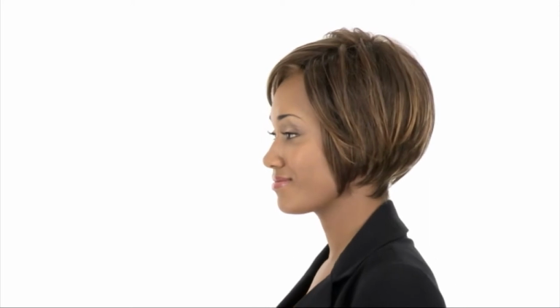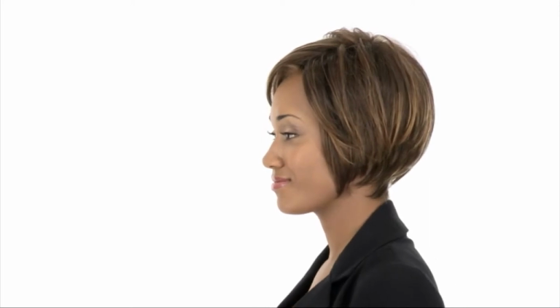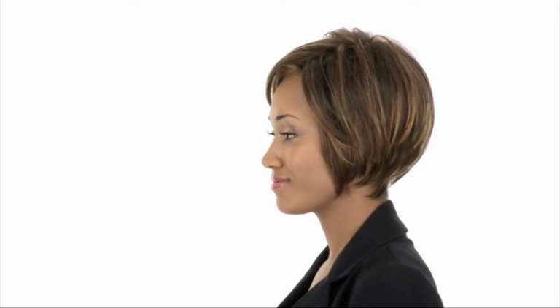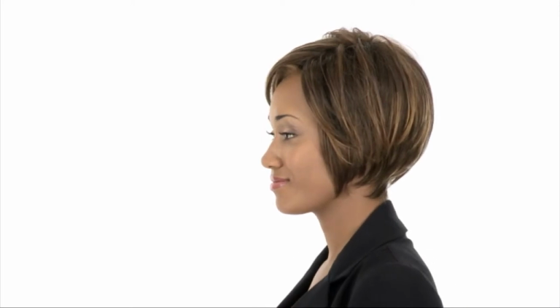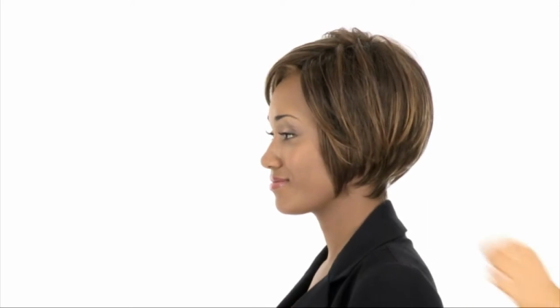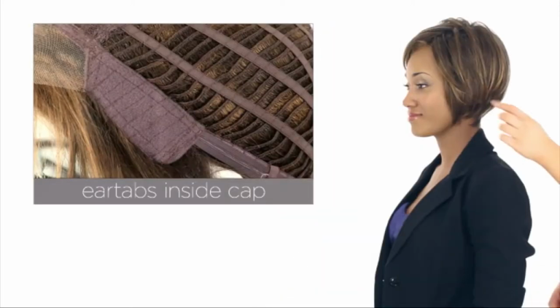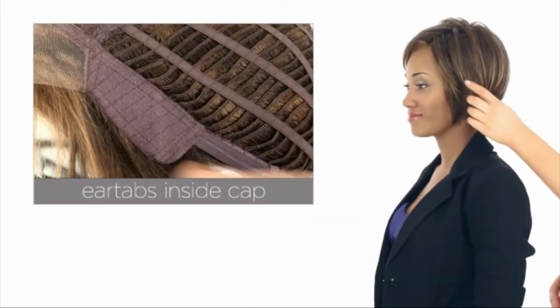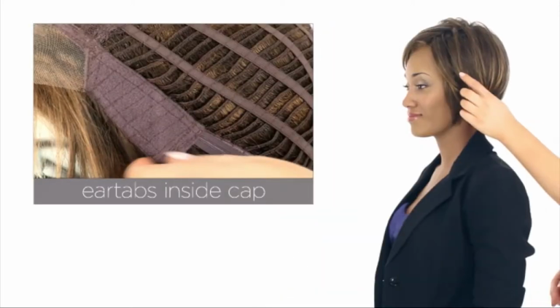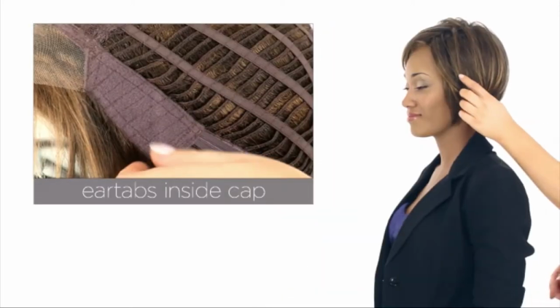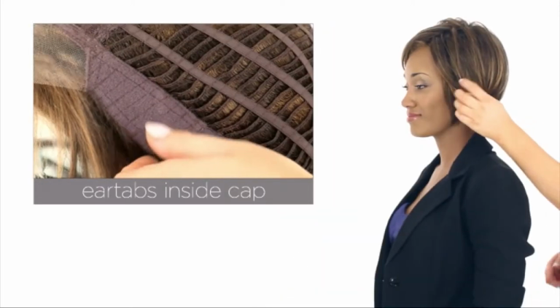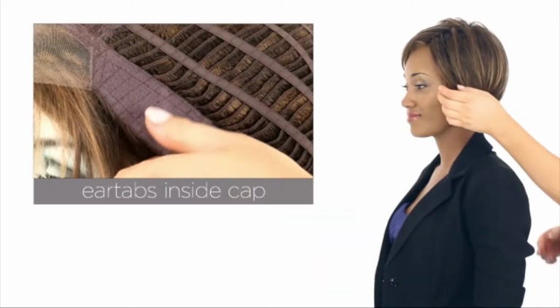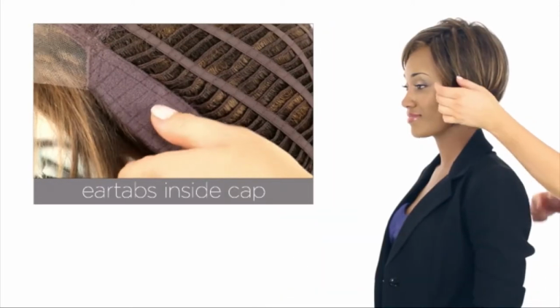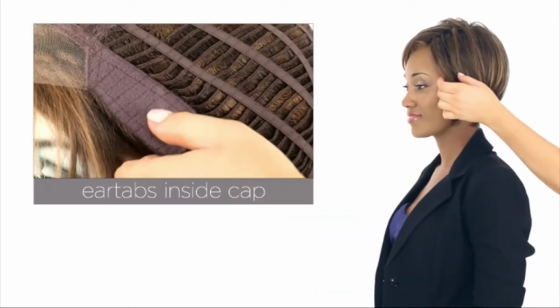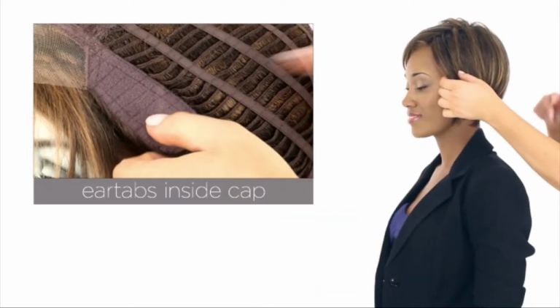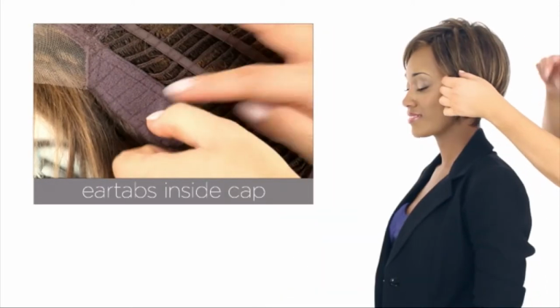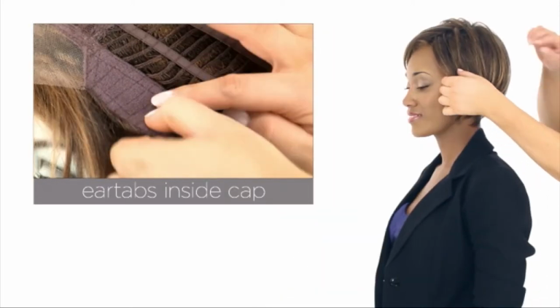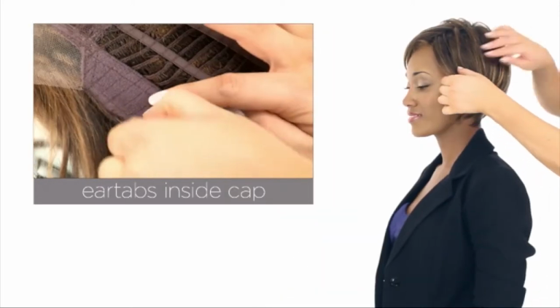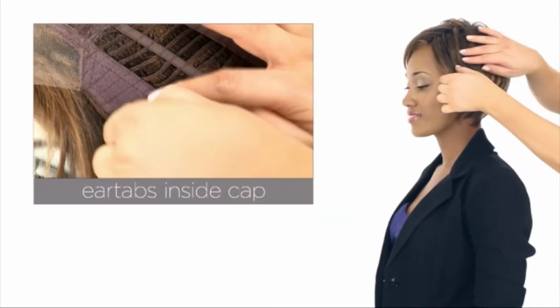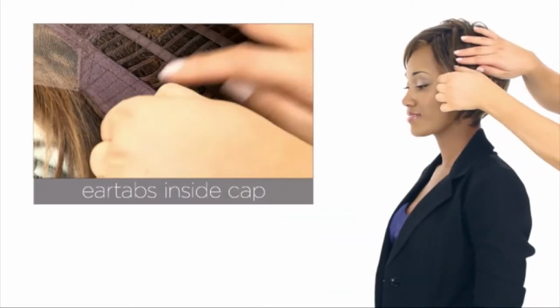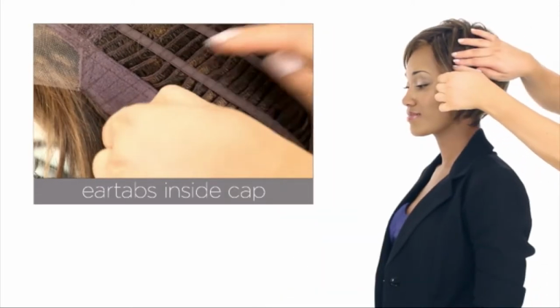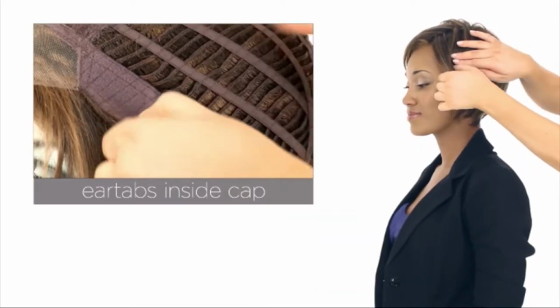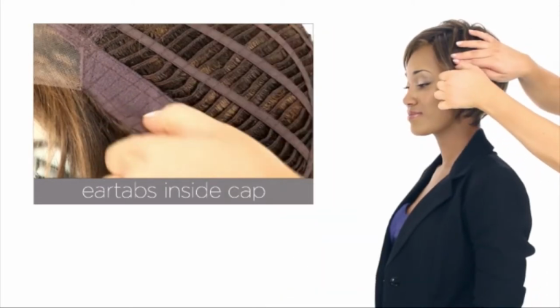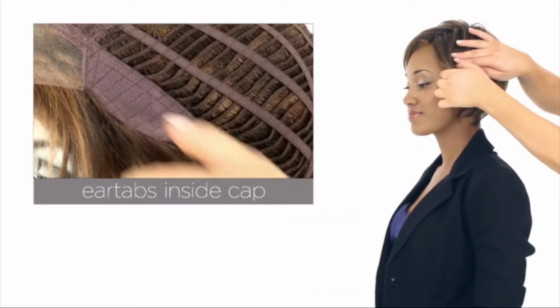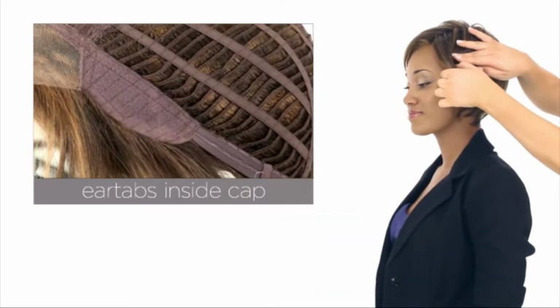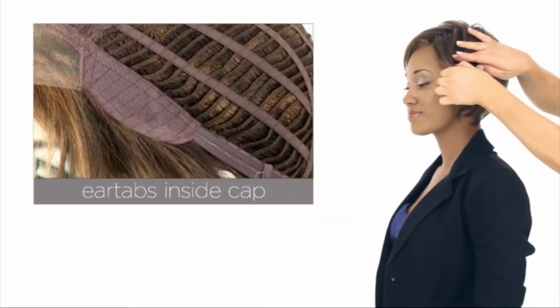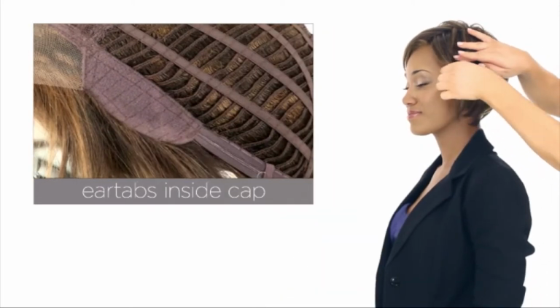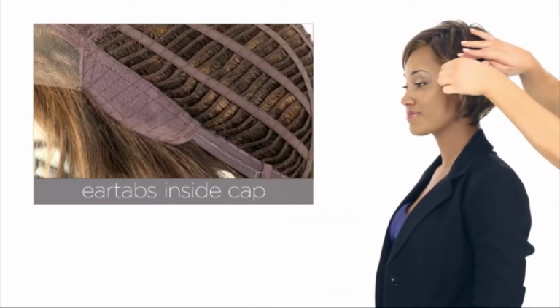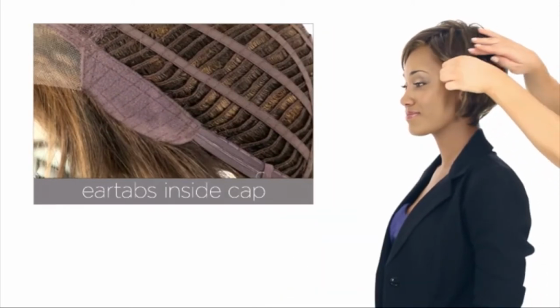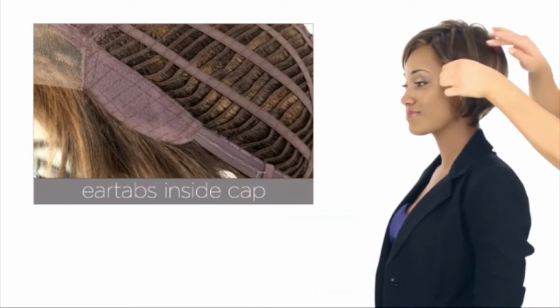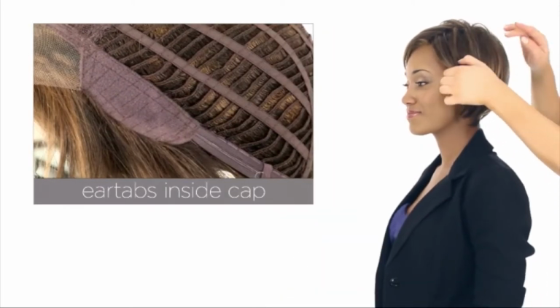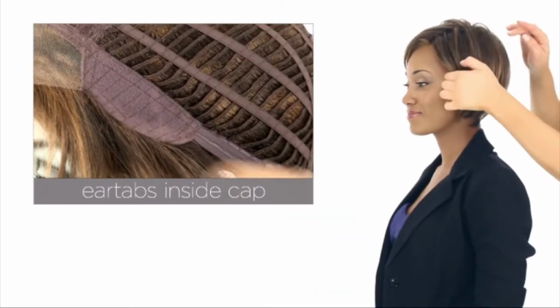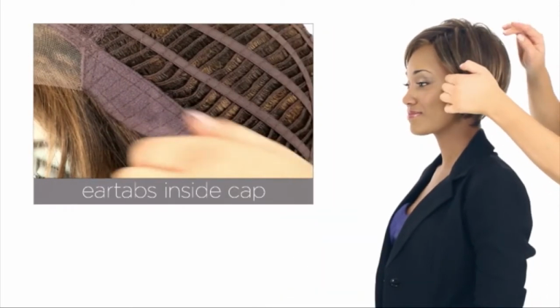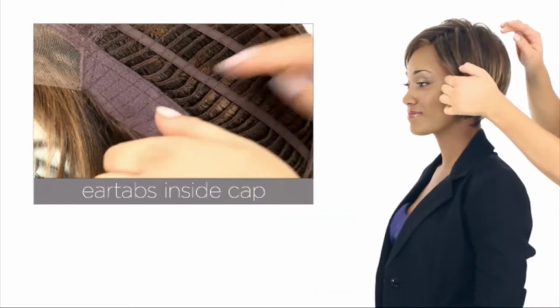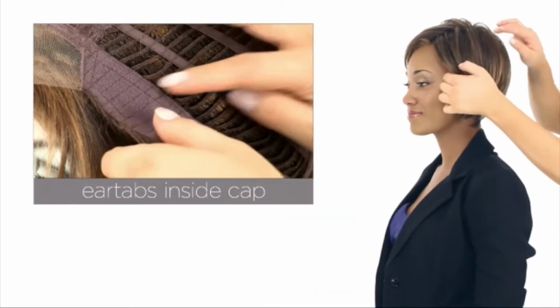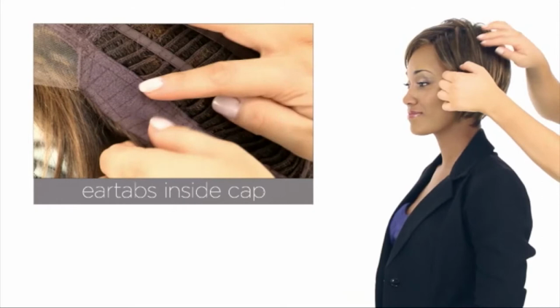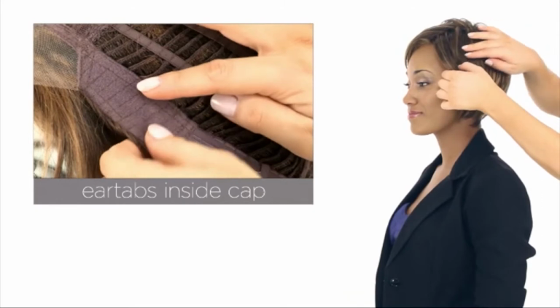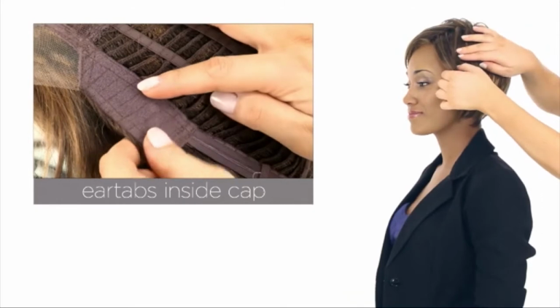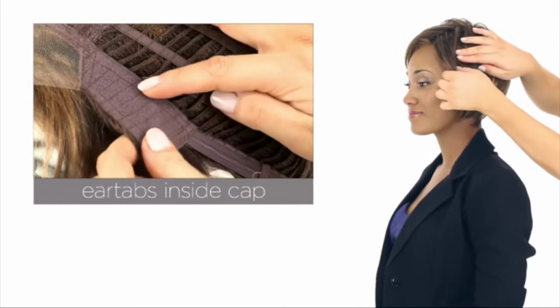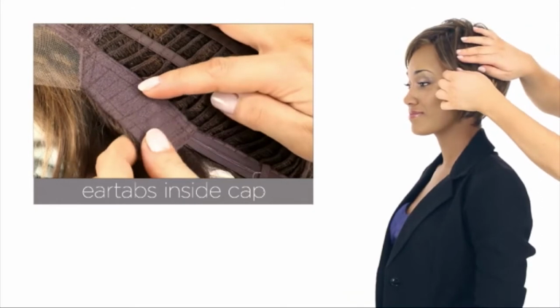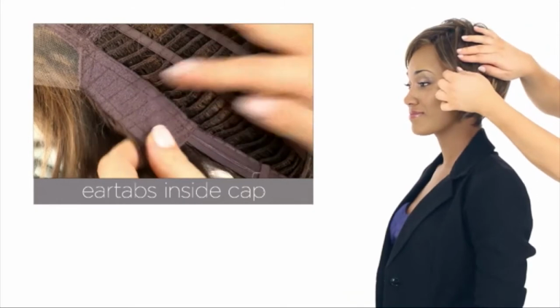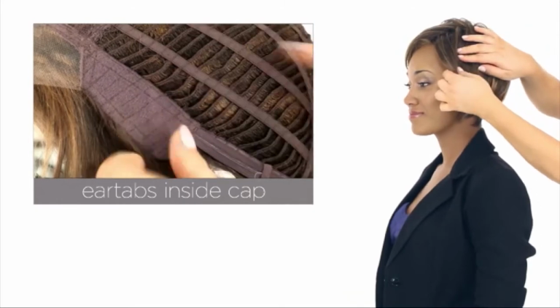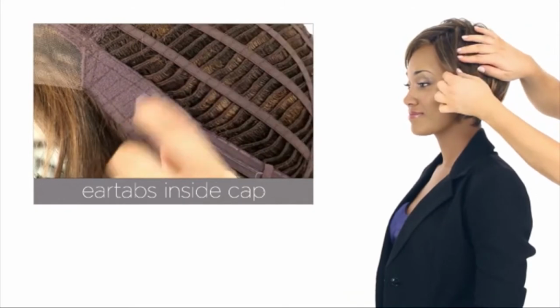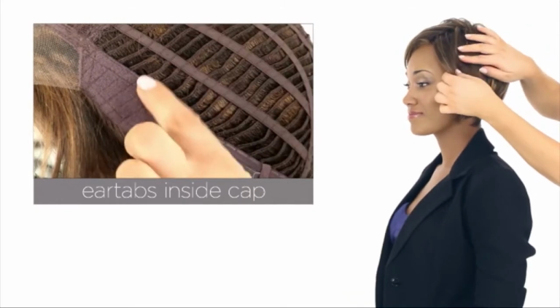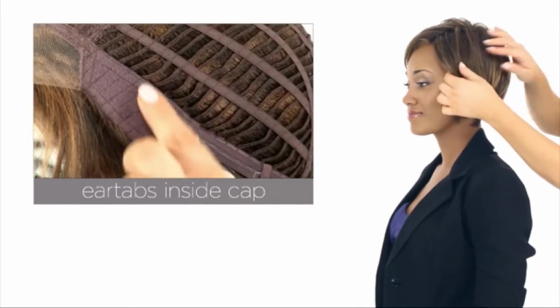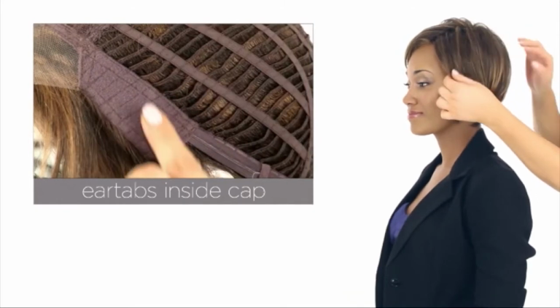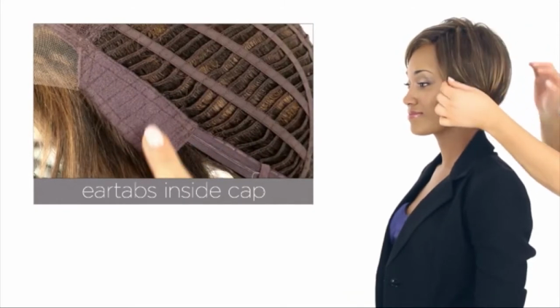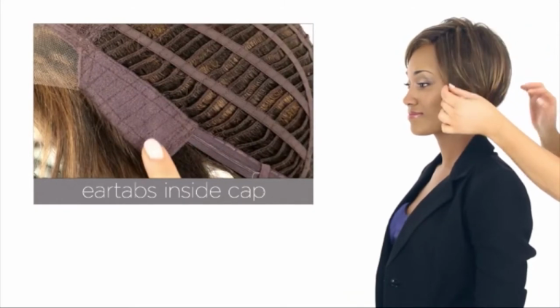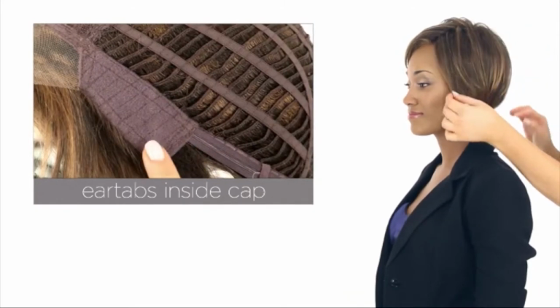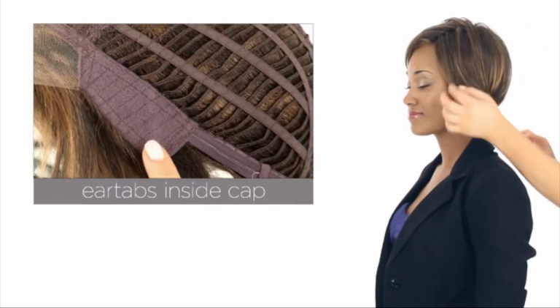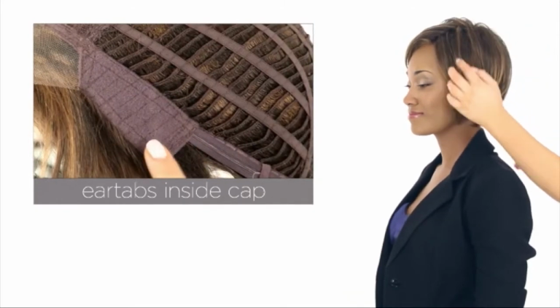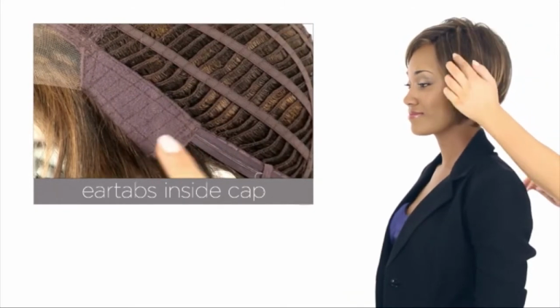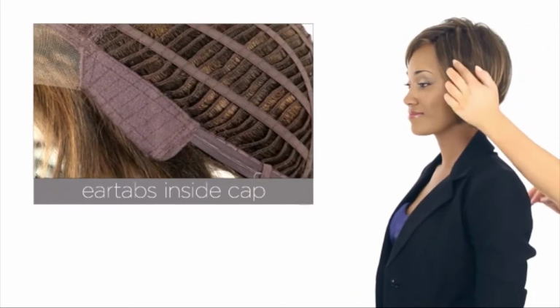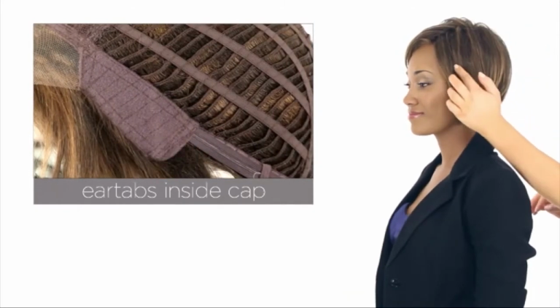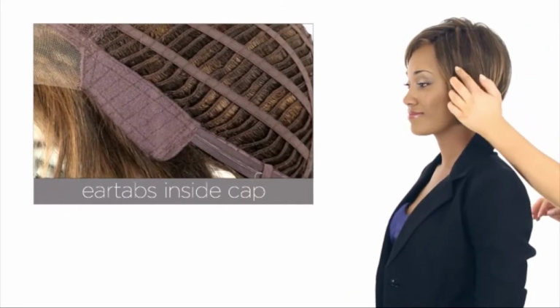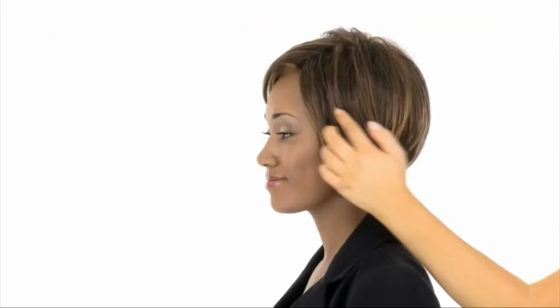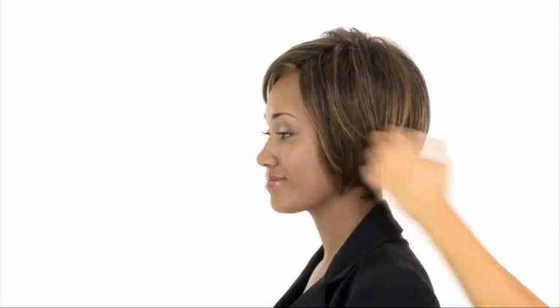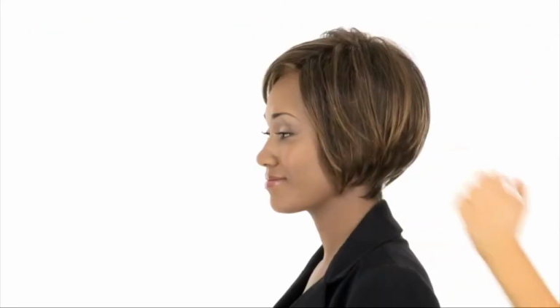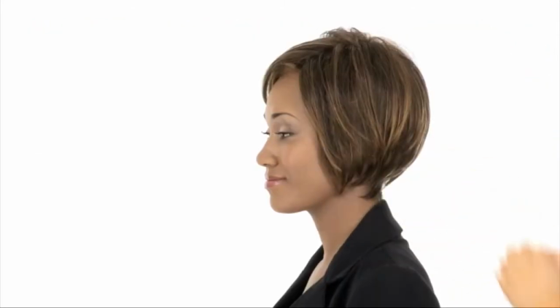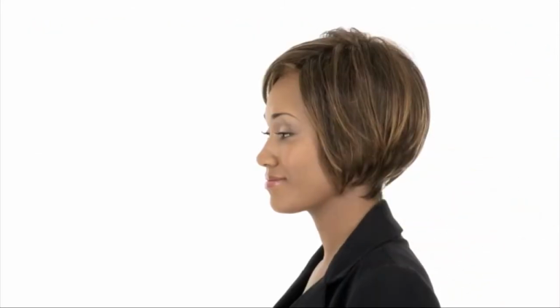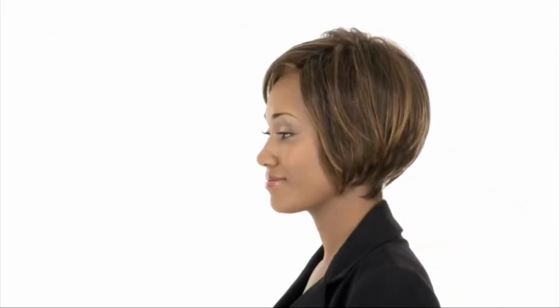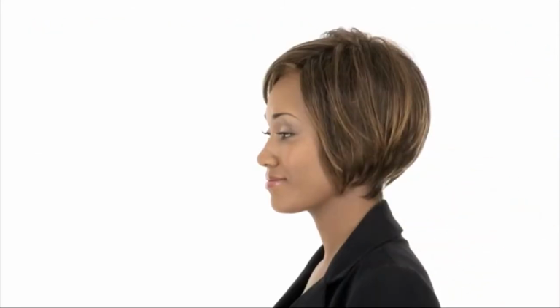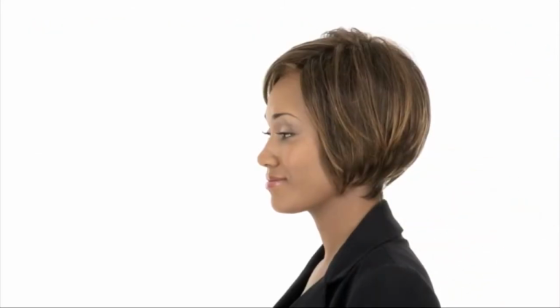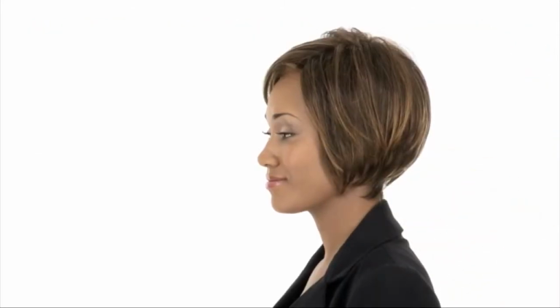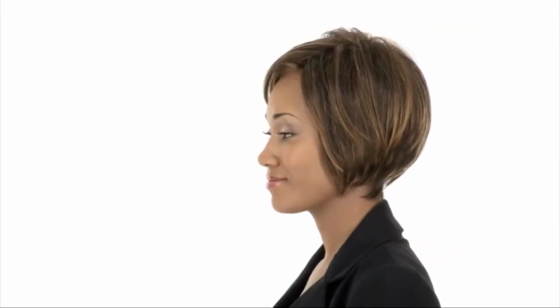The ear tabs do bend, so make sure that they're not pointing away from the face. You want them to lay smooth and flat, and this helps conceal your own hair and hairline.